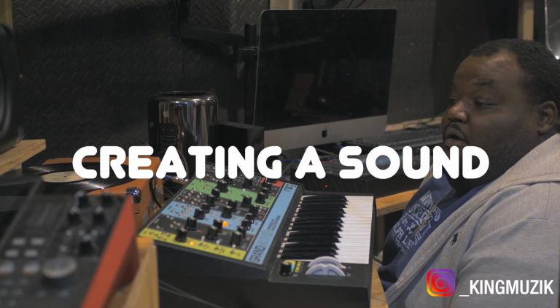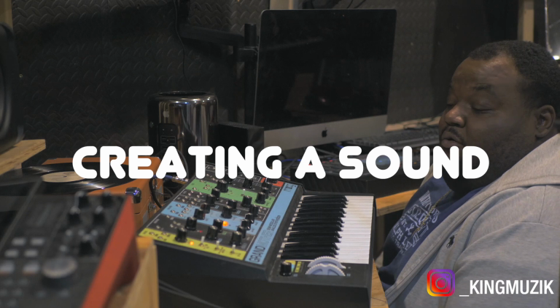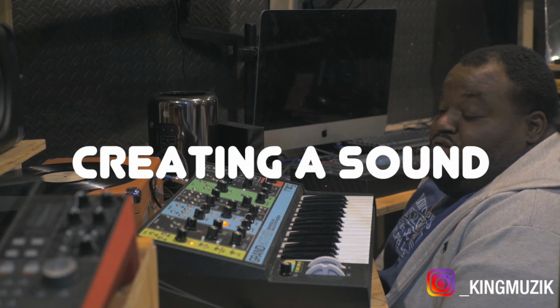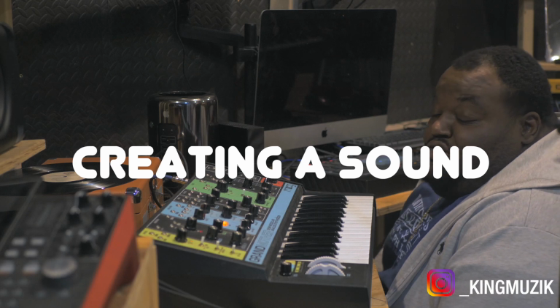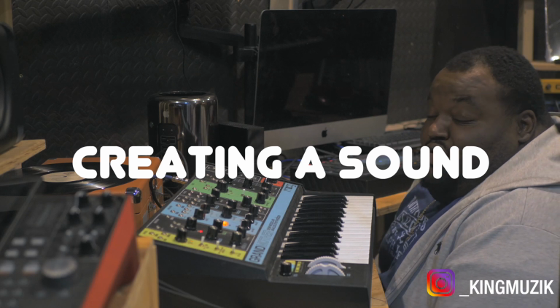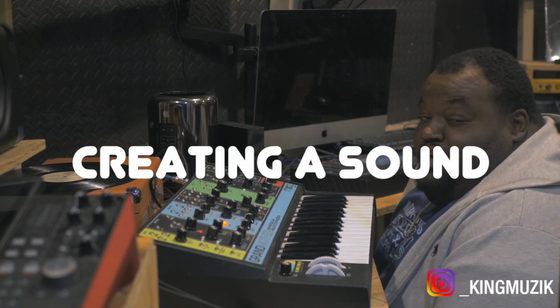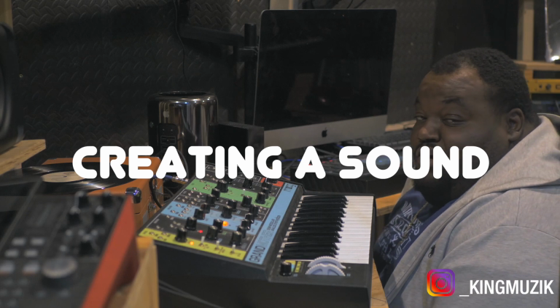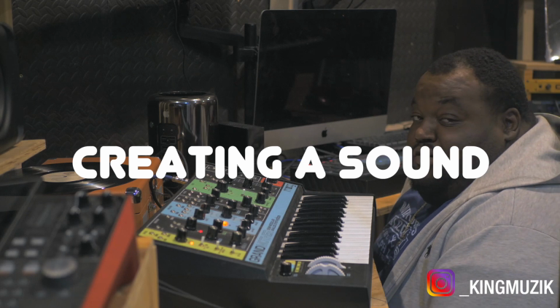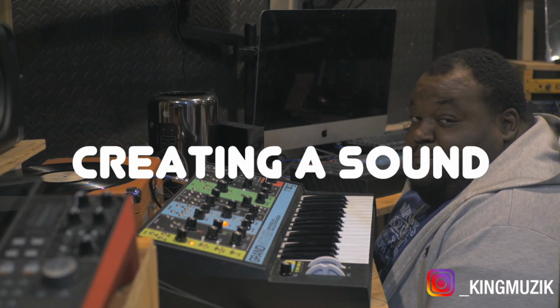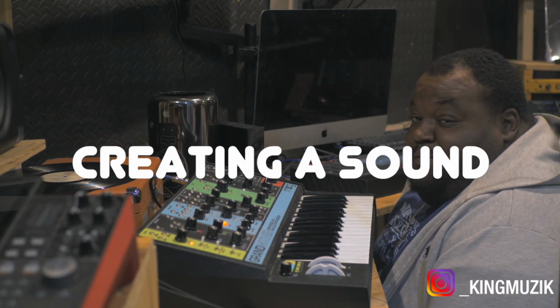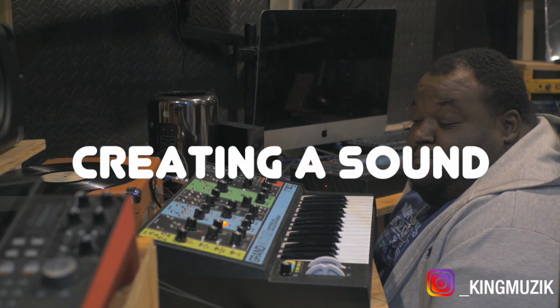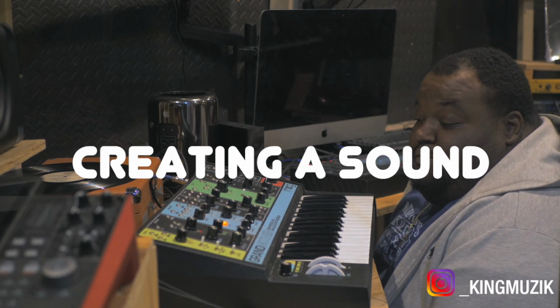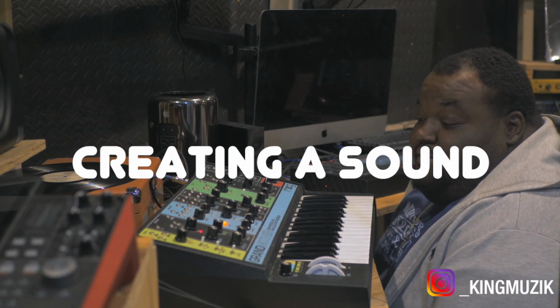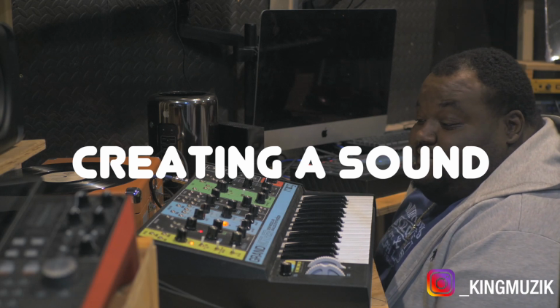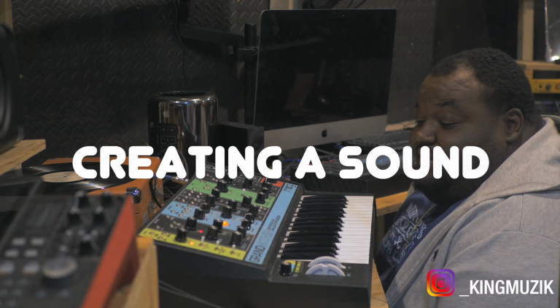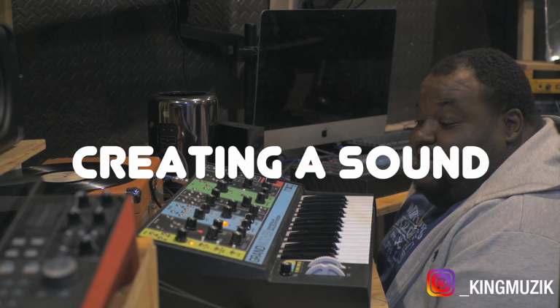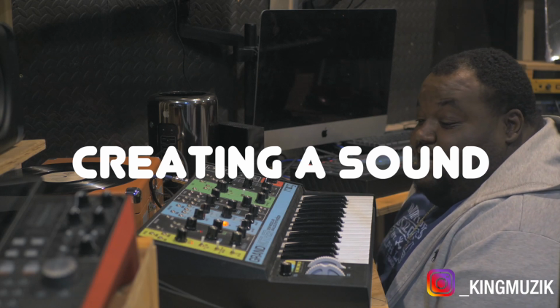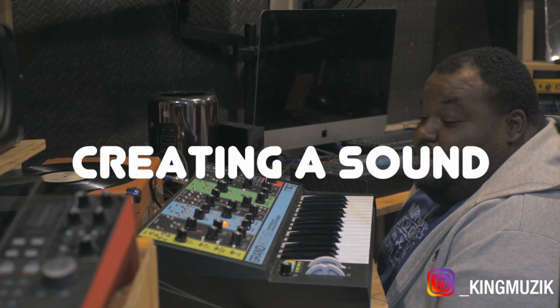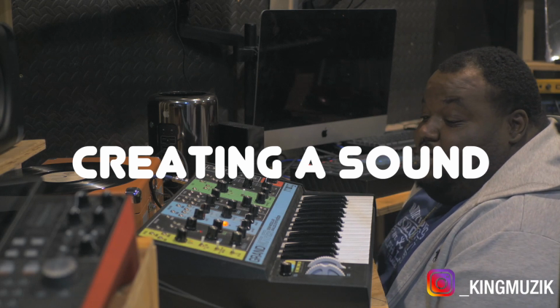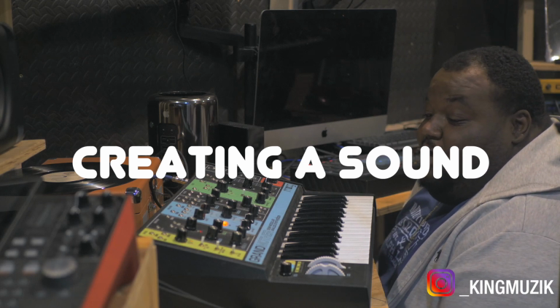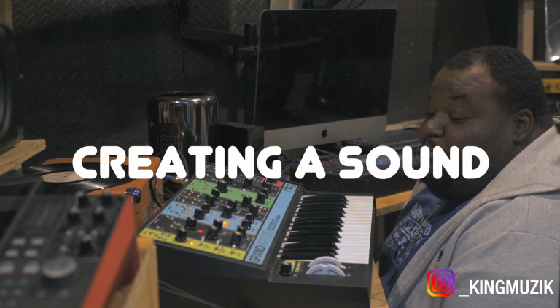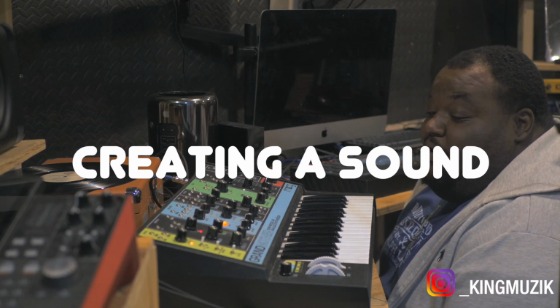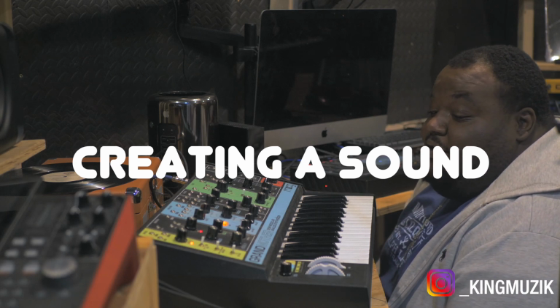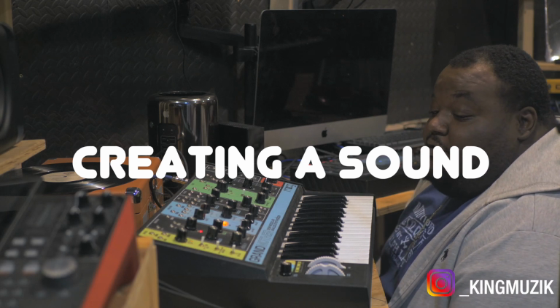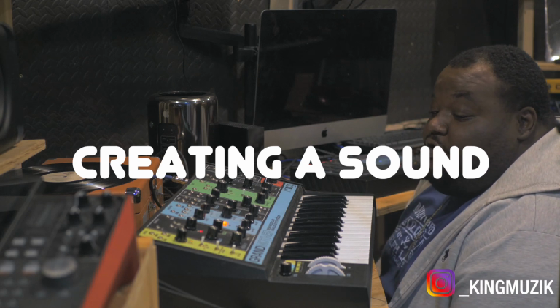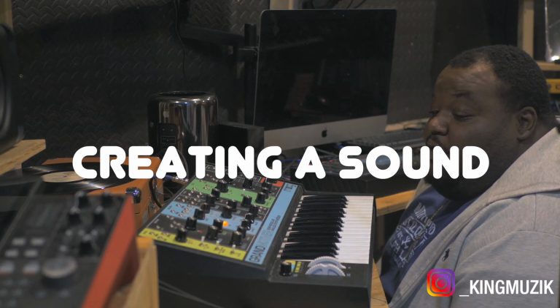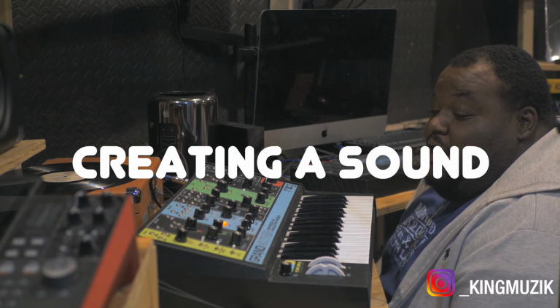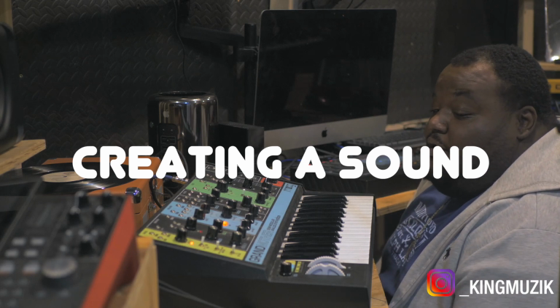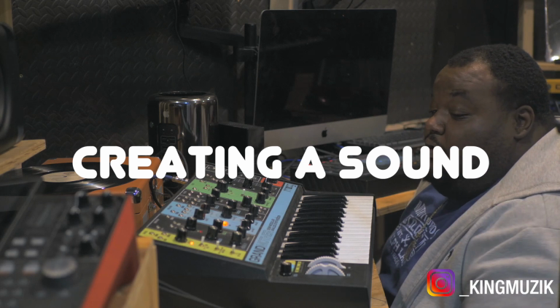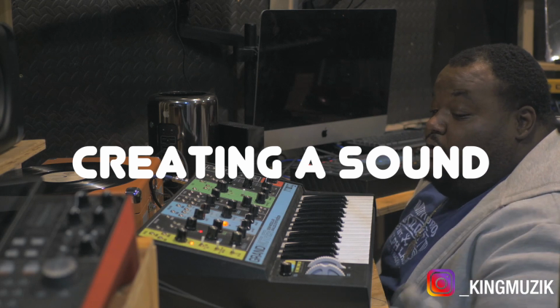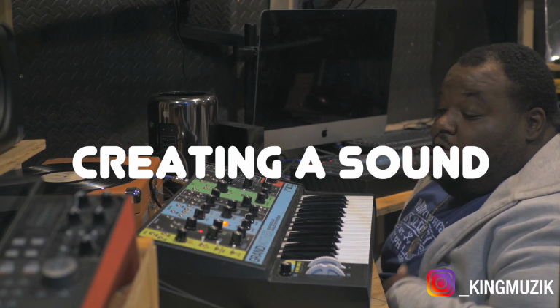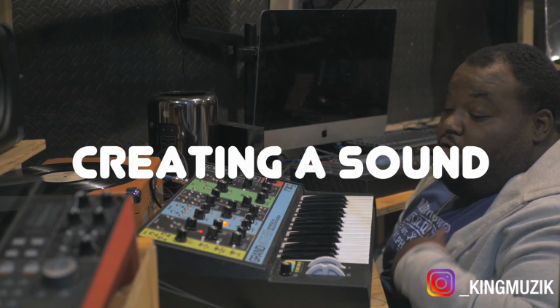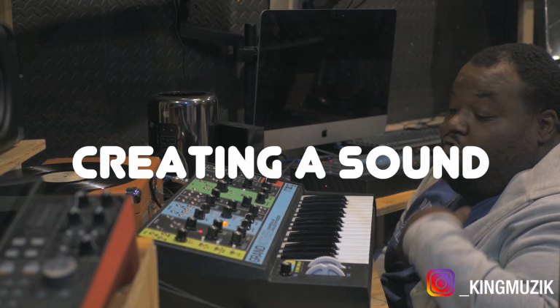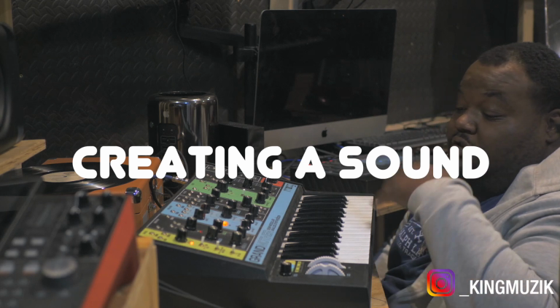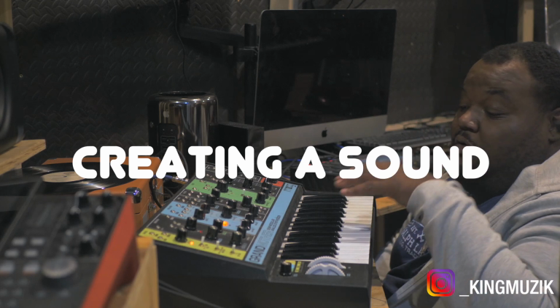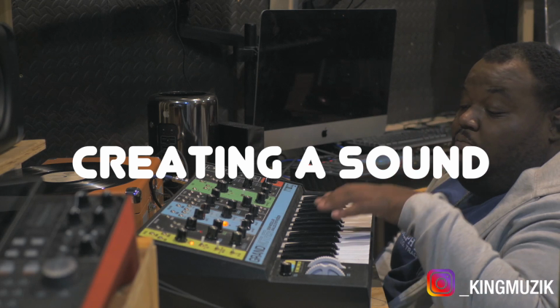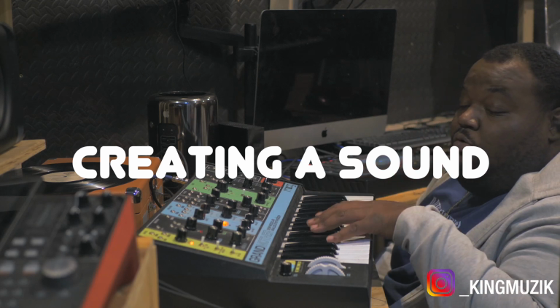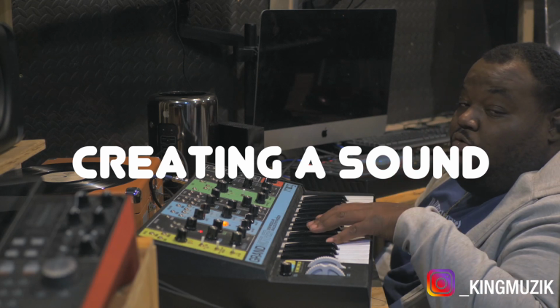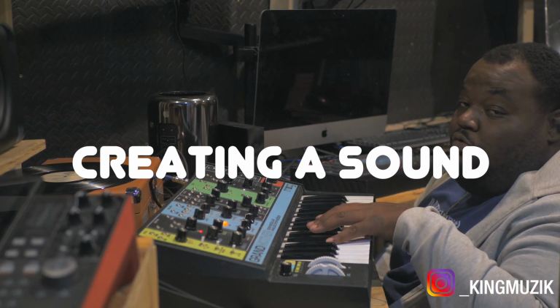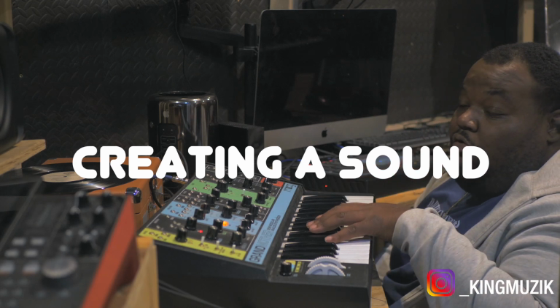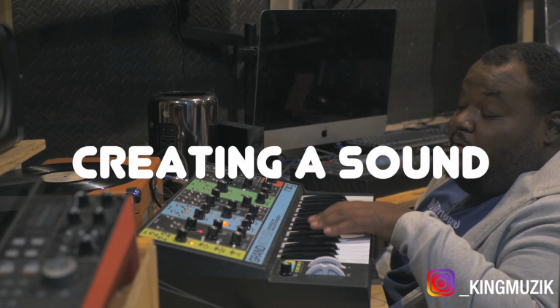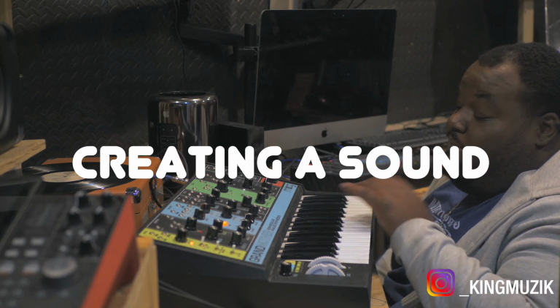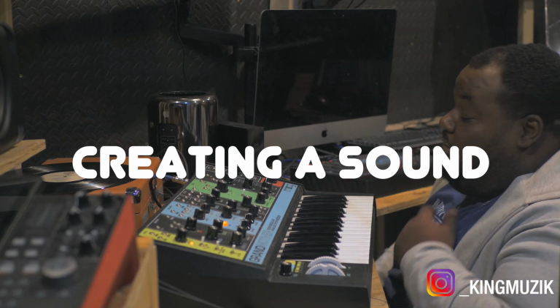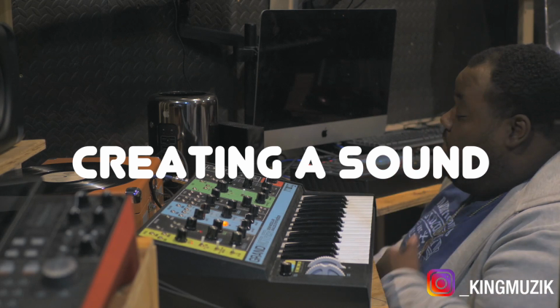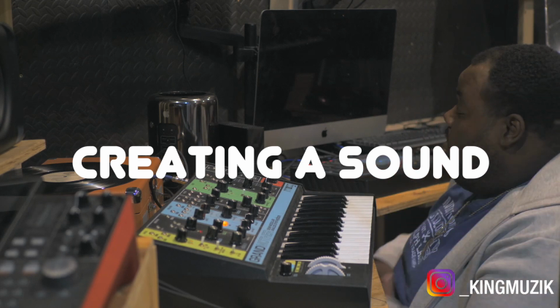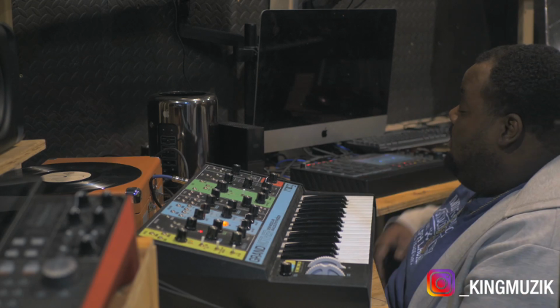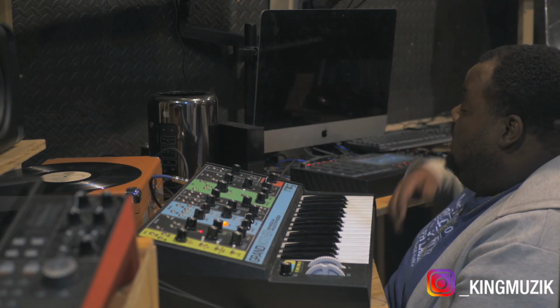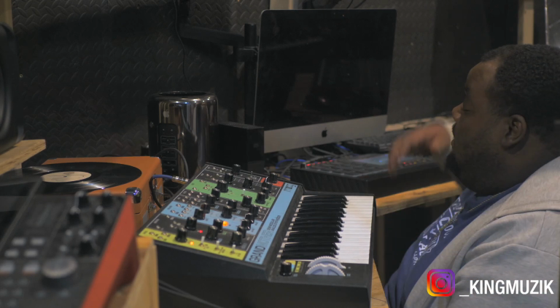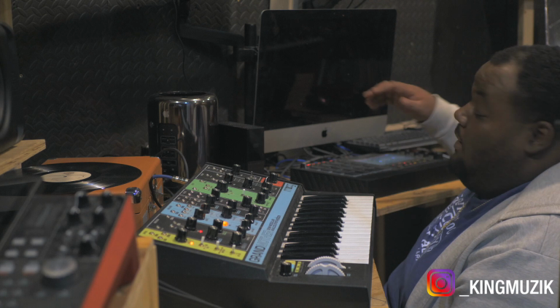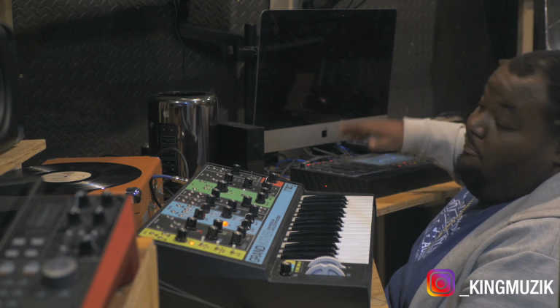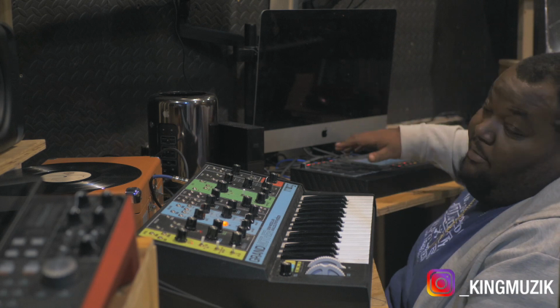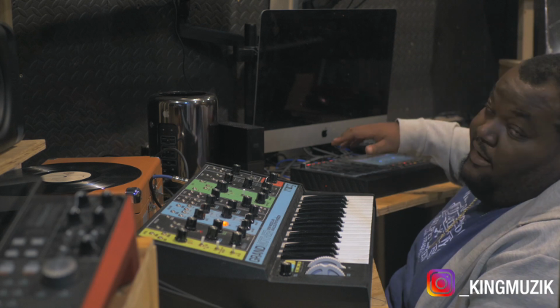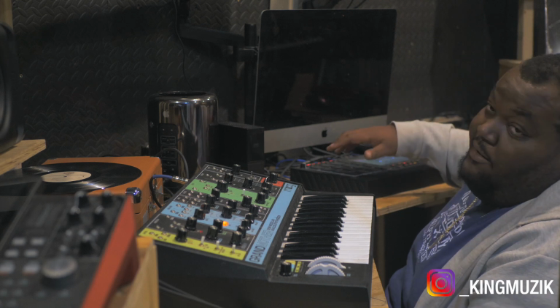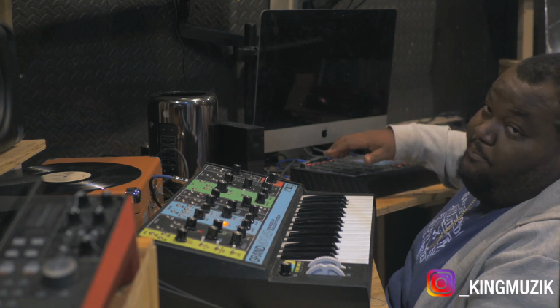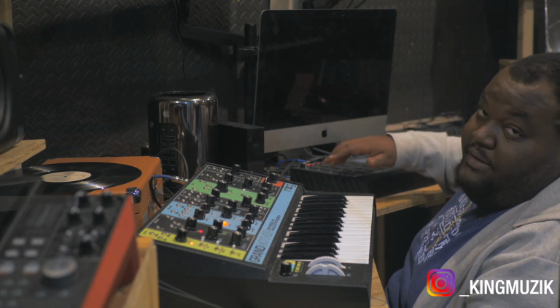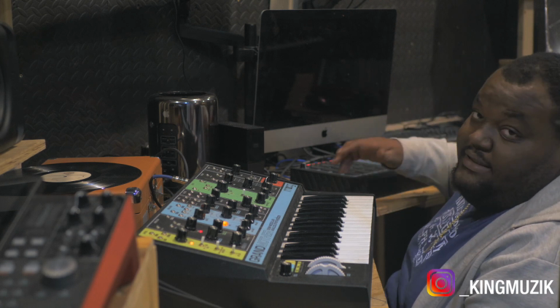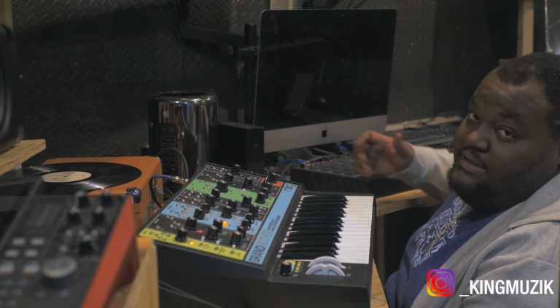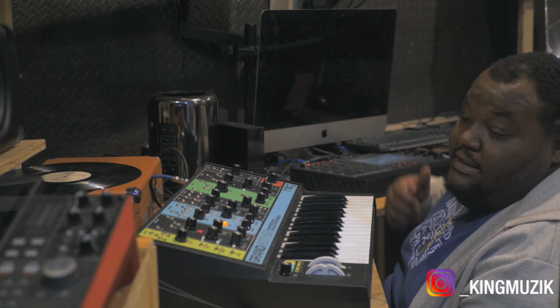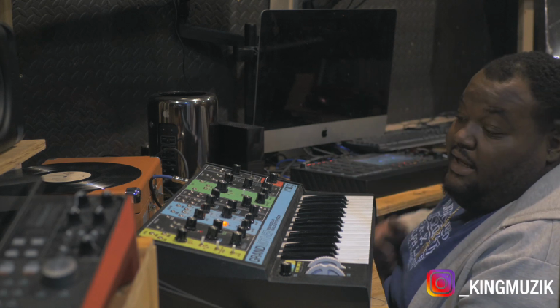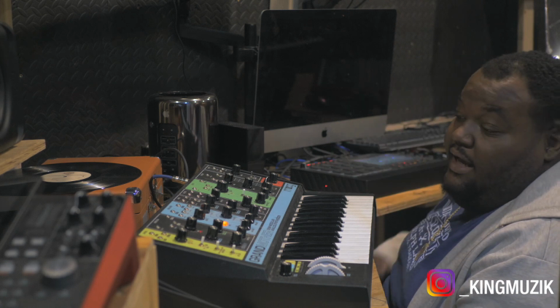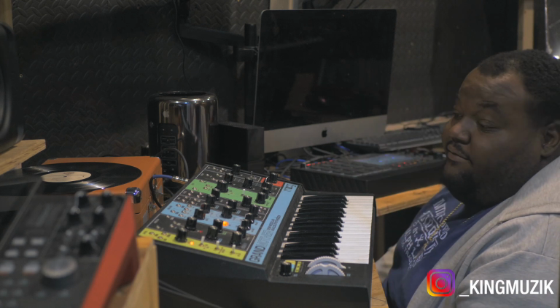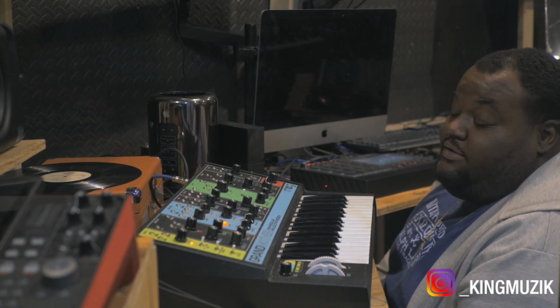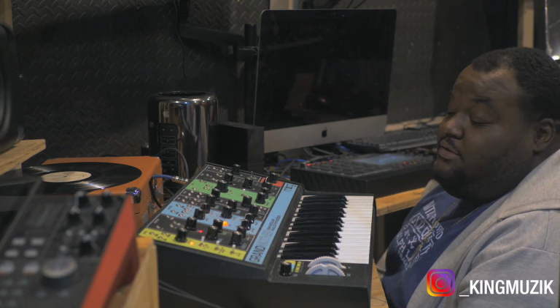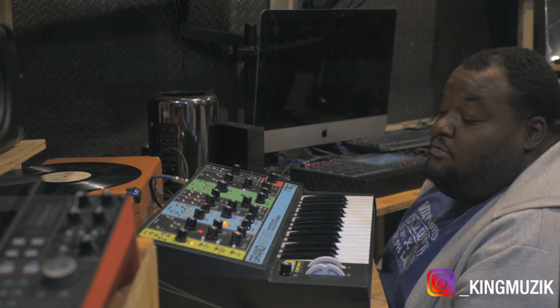What's going on good people? Today I'm making a track using the Moog Grandmother and my MPC Live 2.